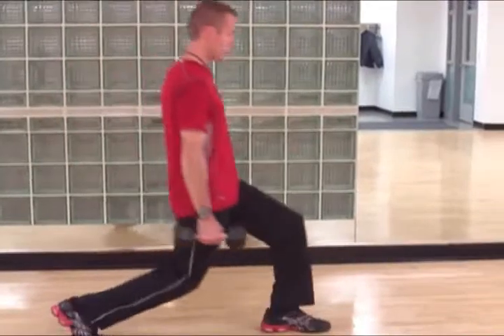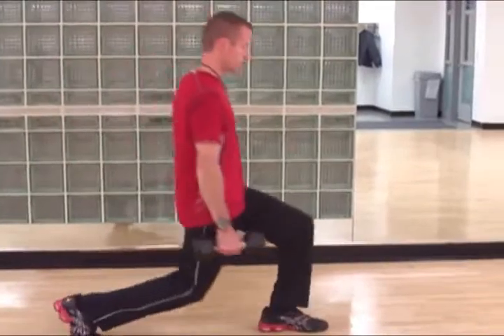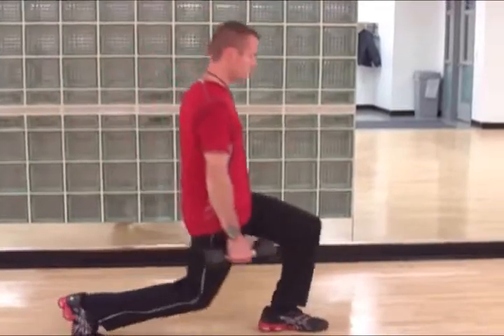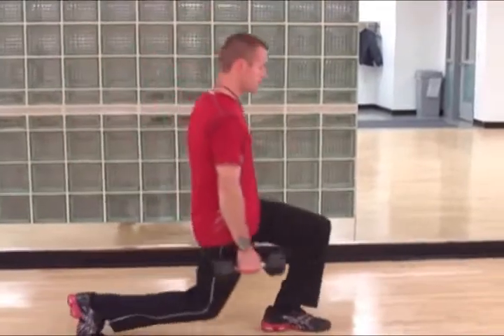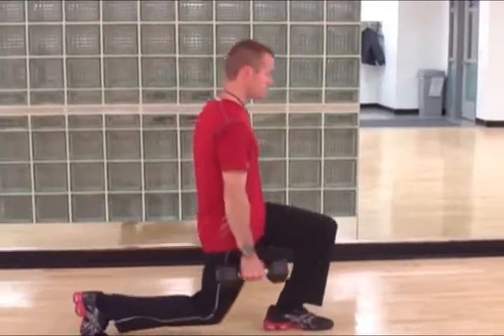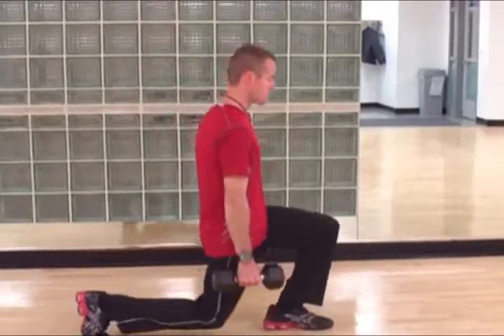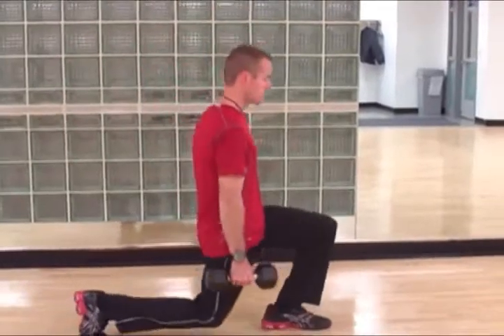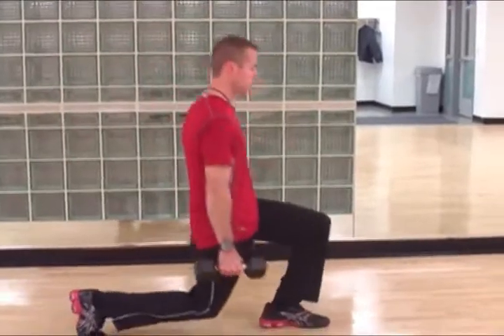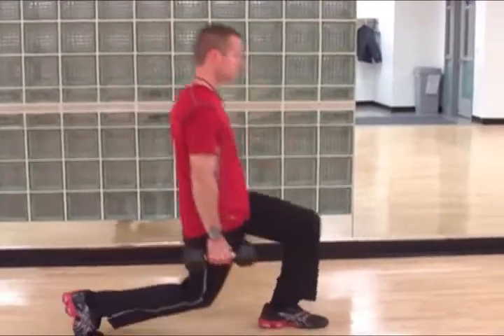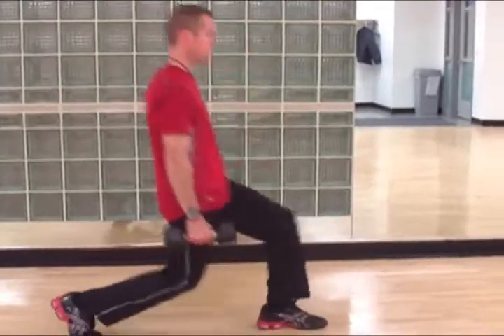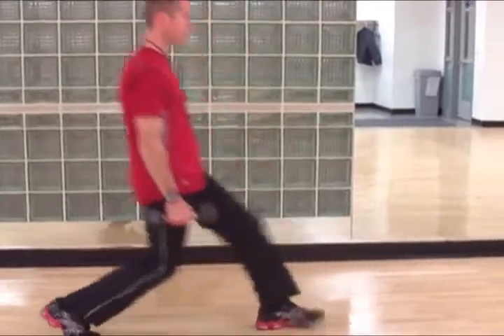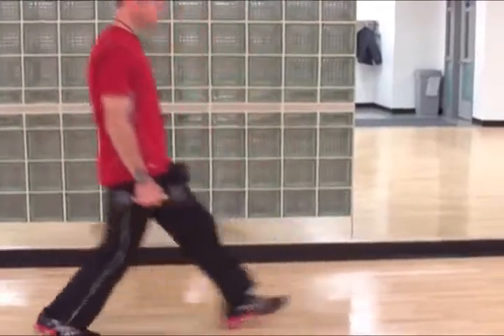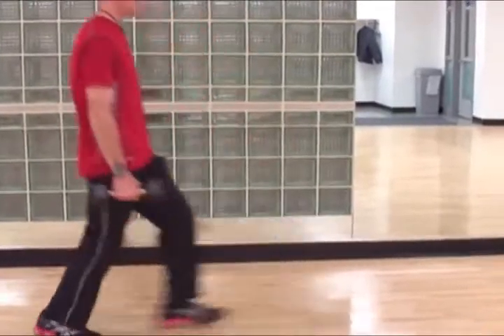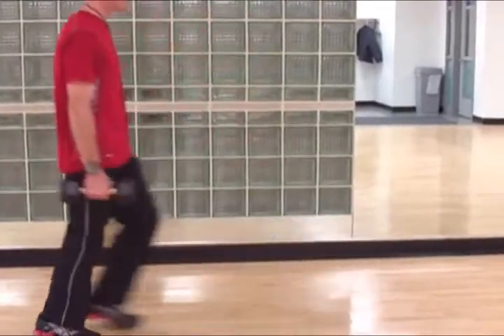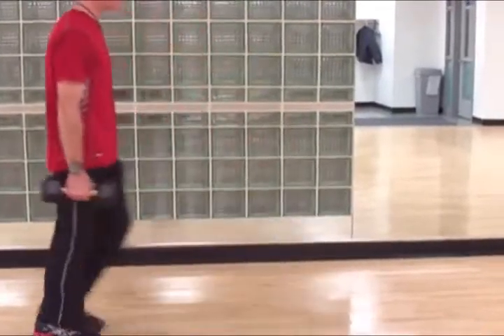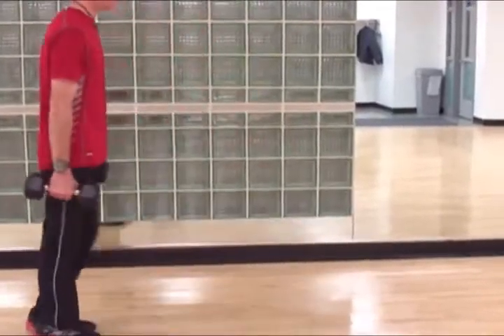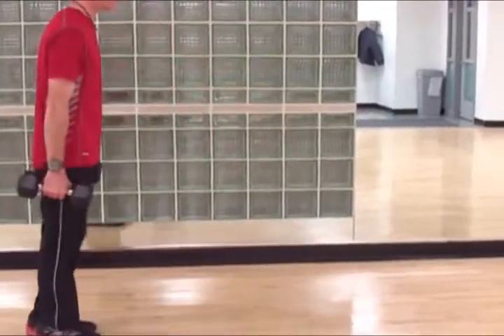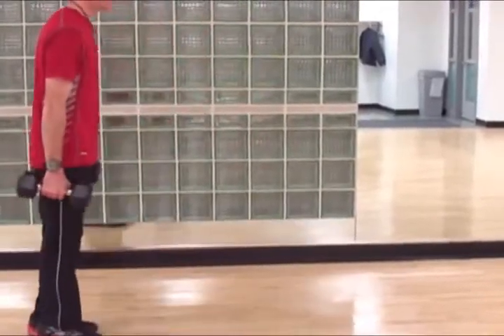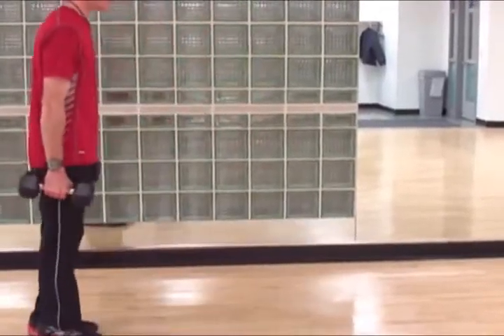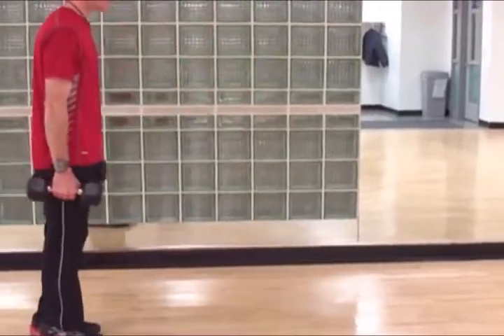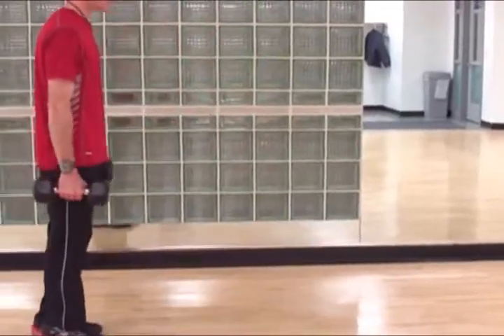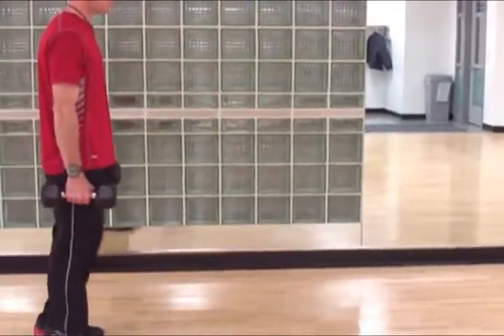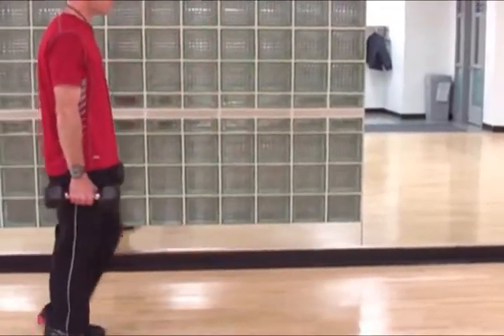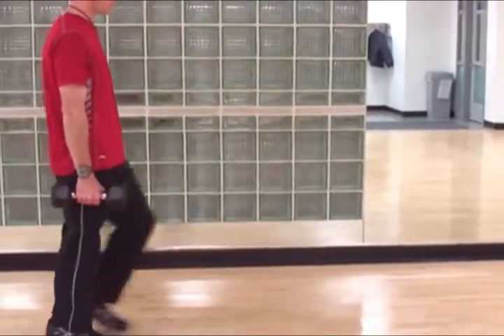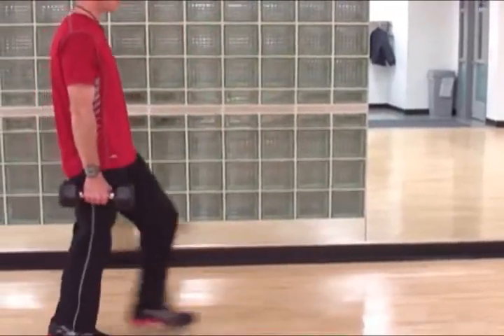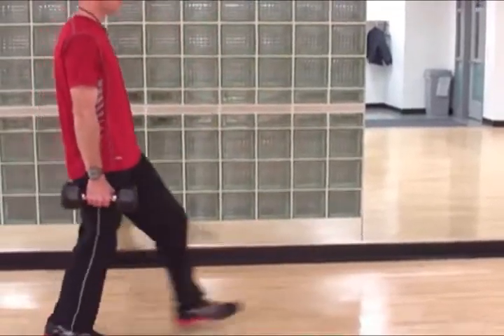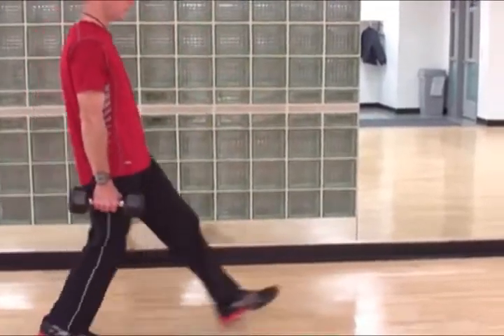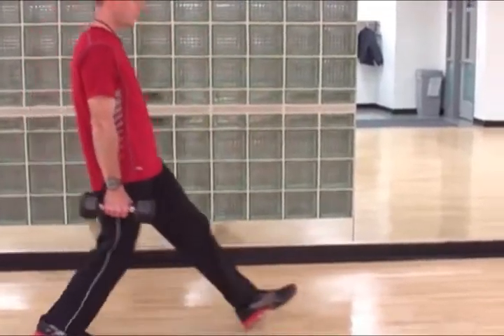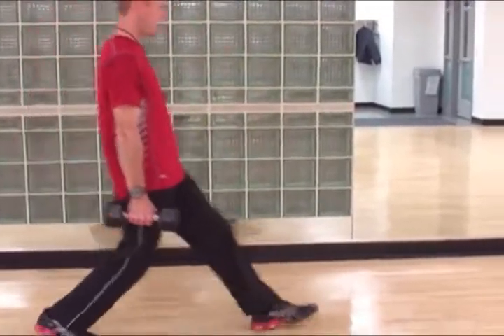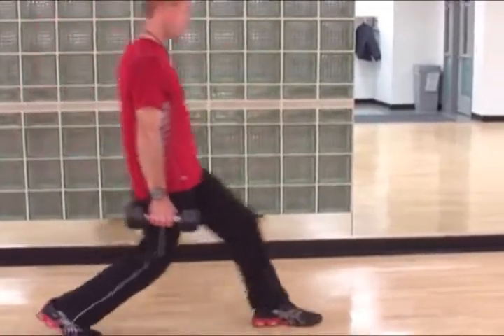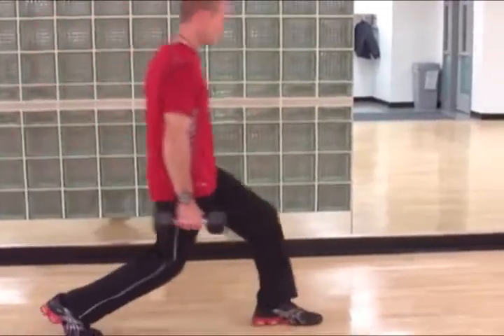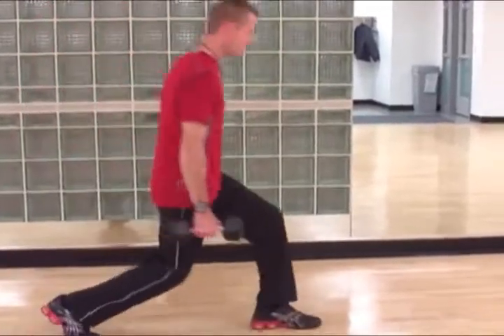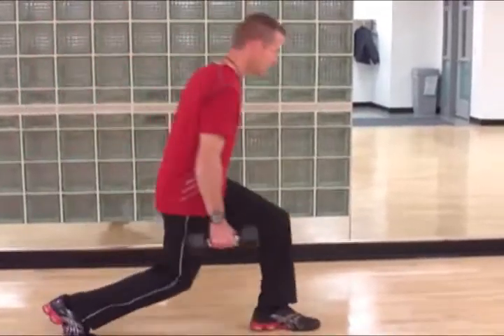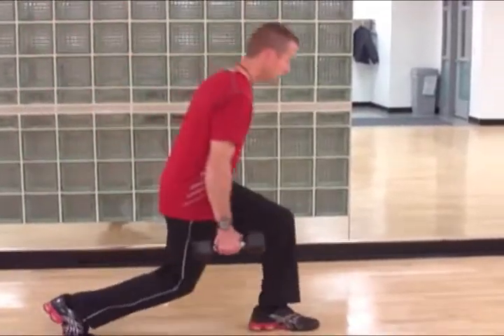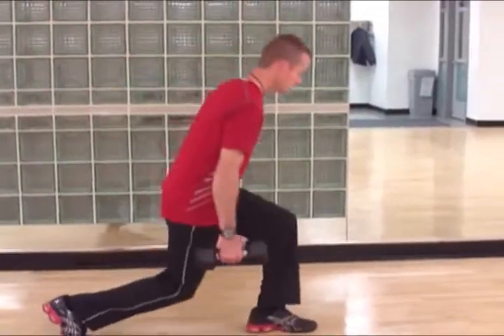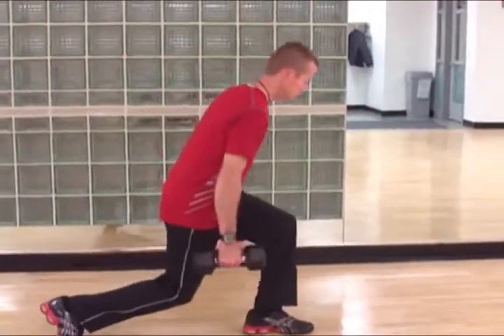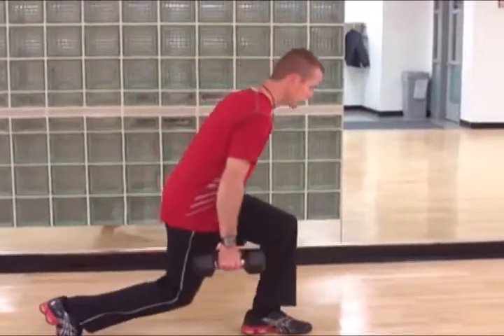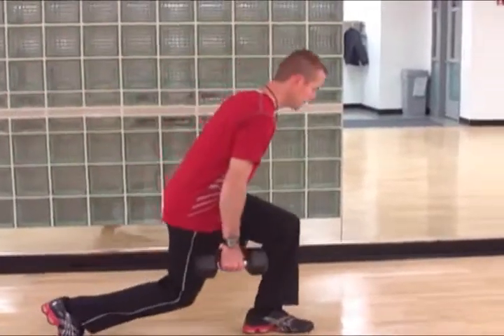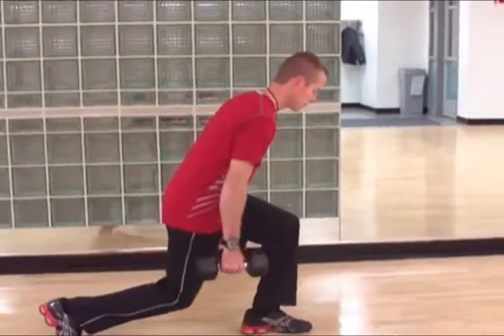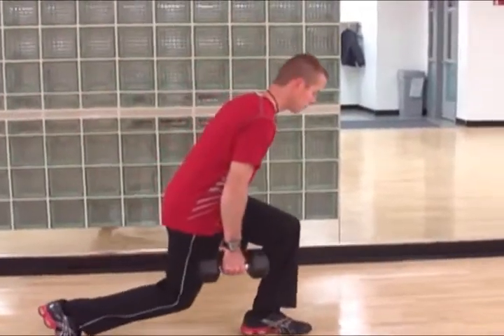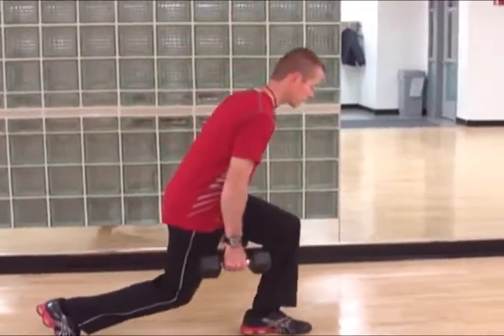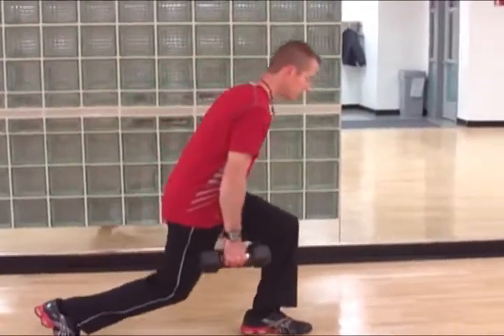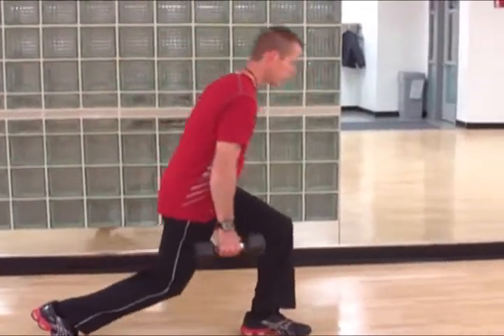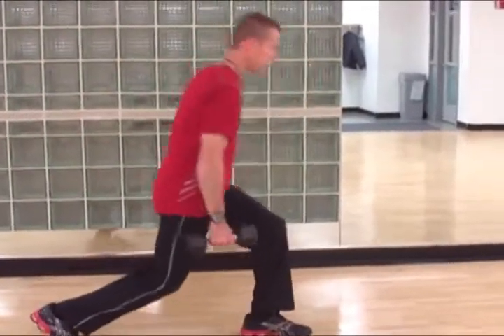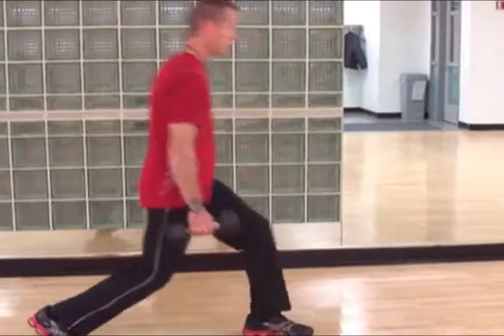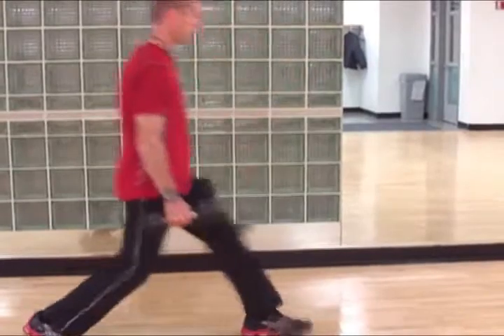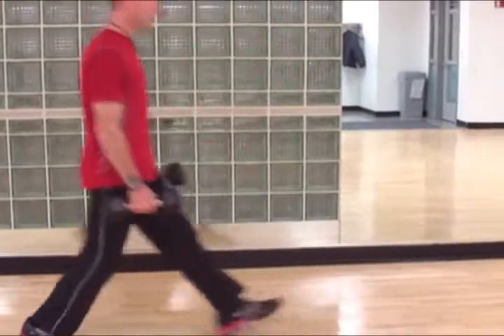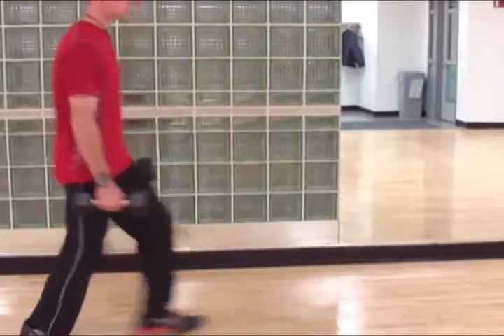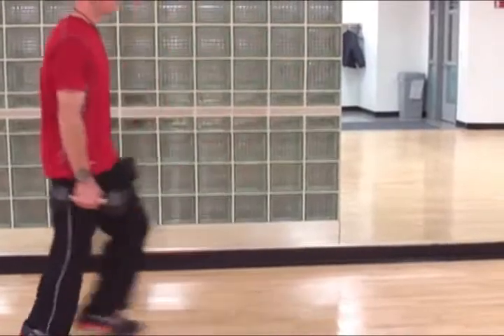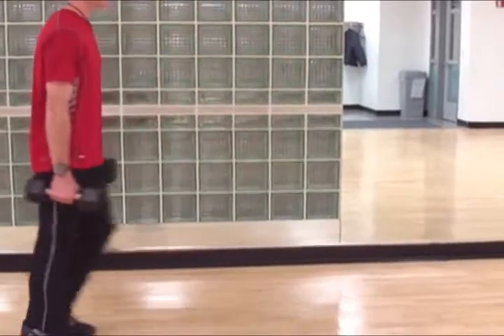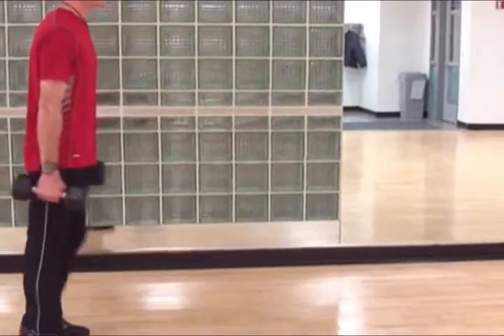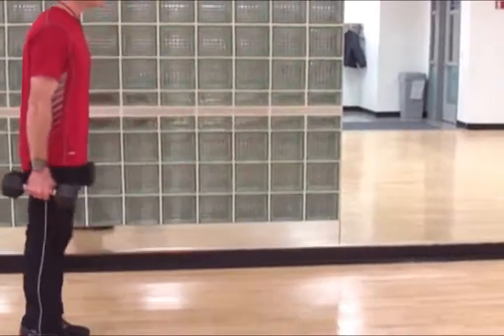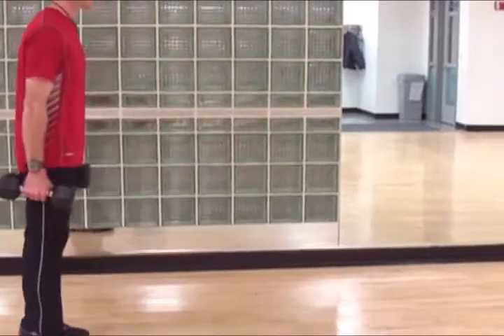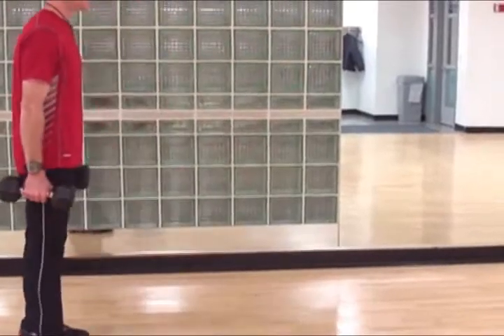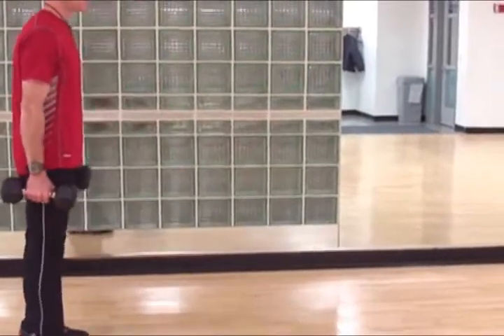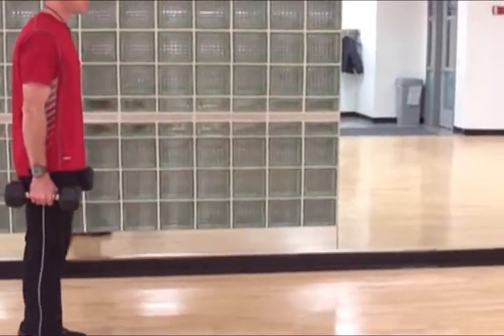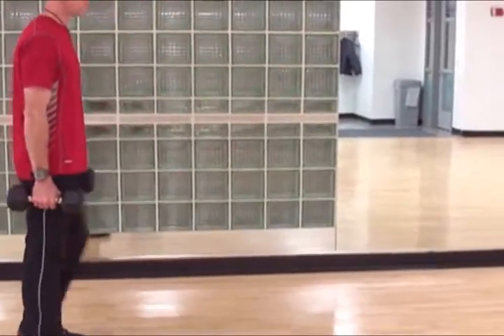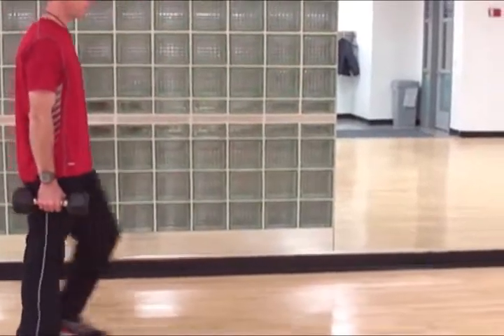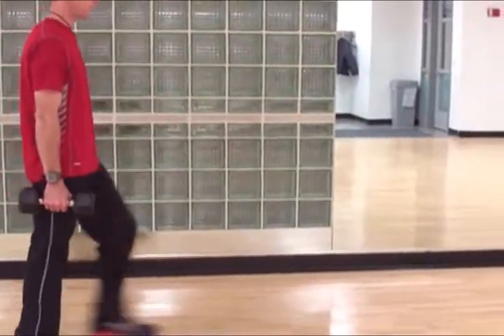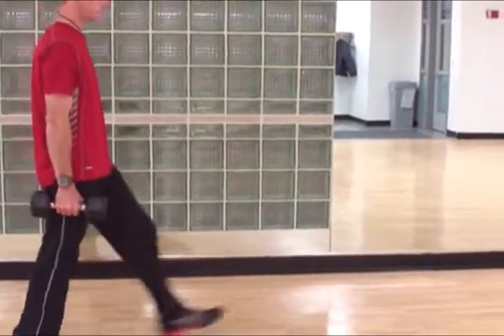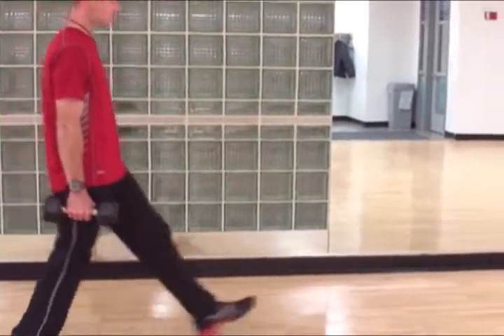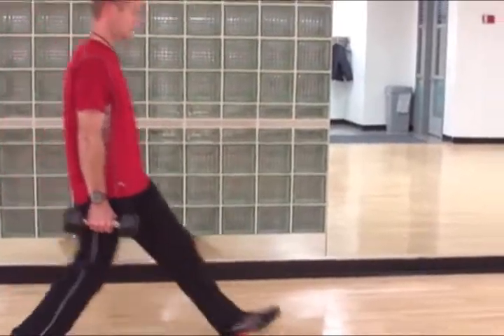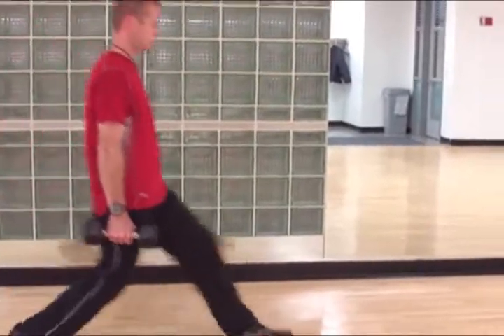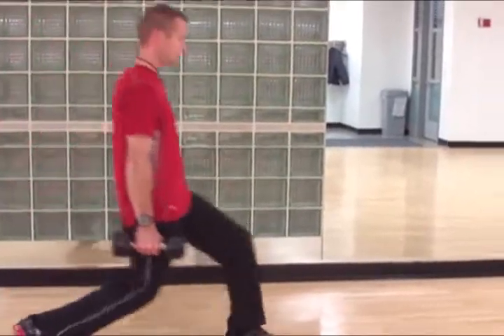I want to resist the temptation to rock the upper body or to move forward with the upper body. Just keep the upper body nice and tall.